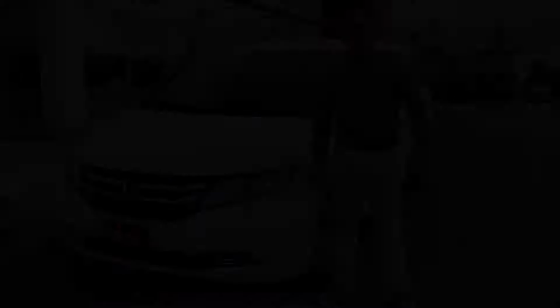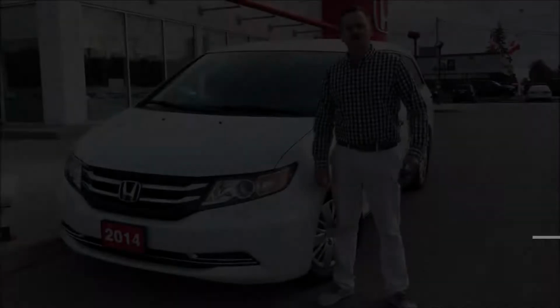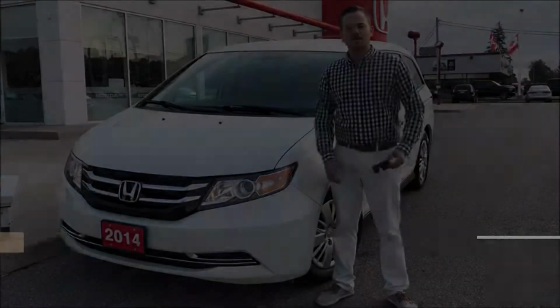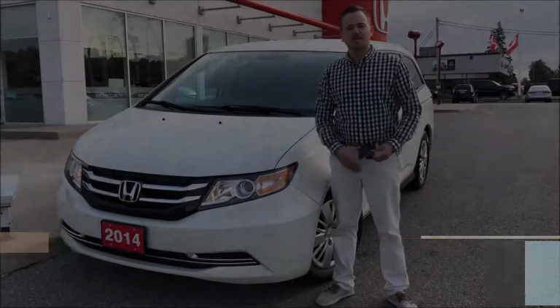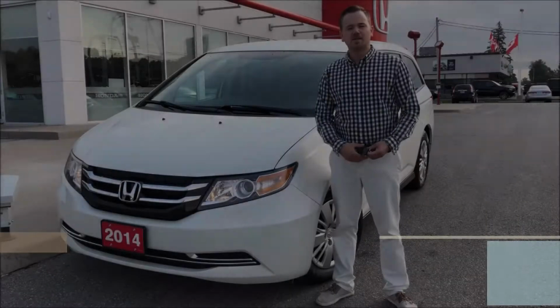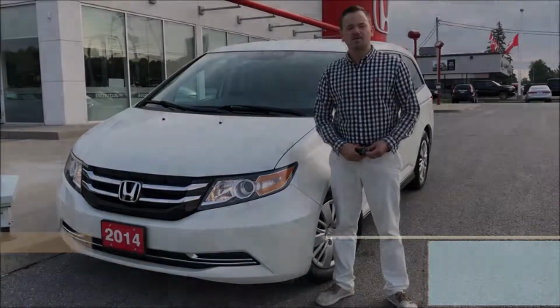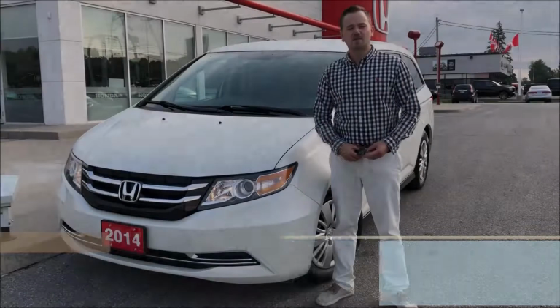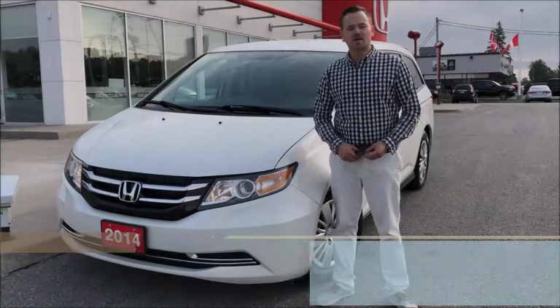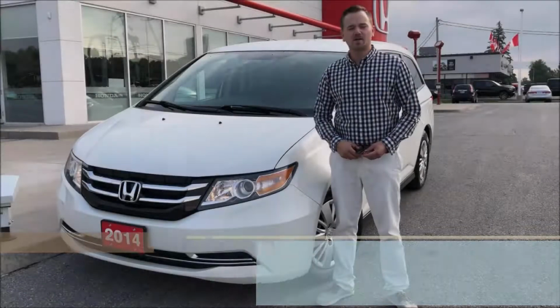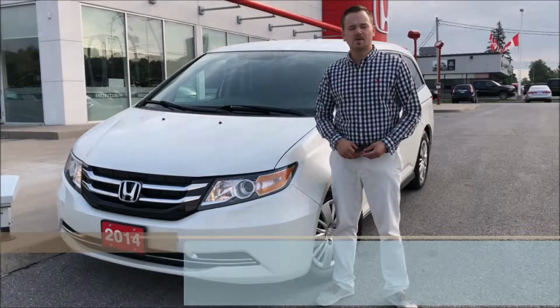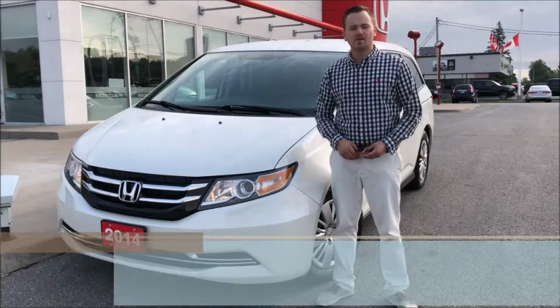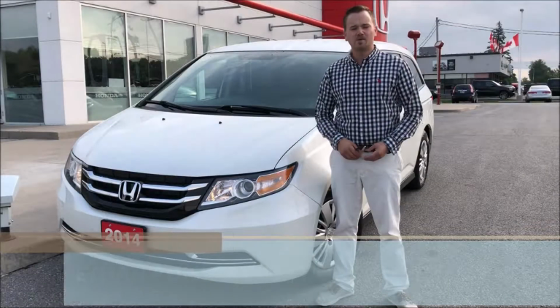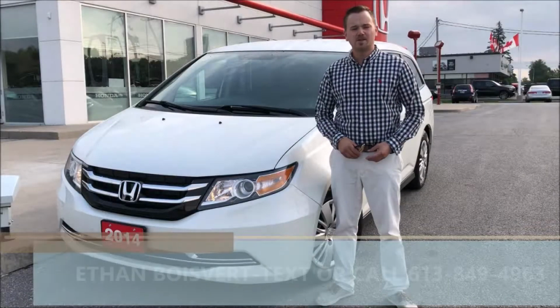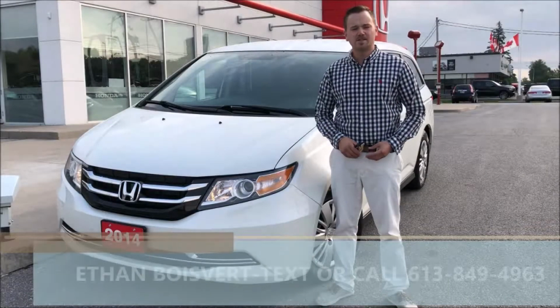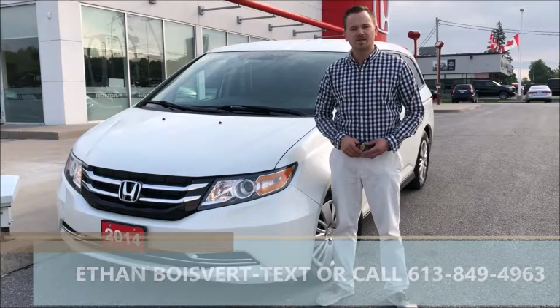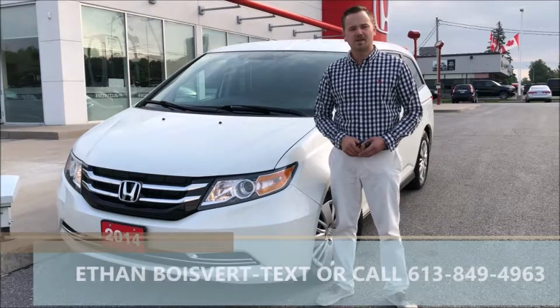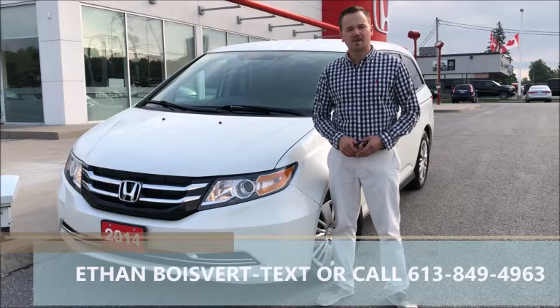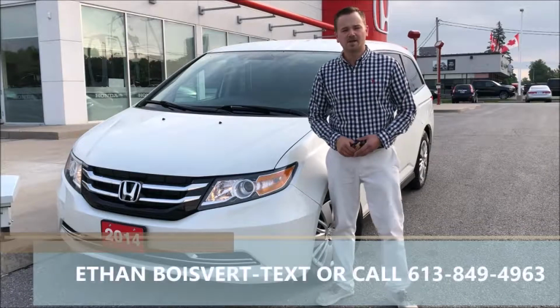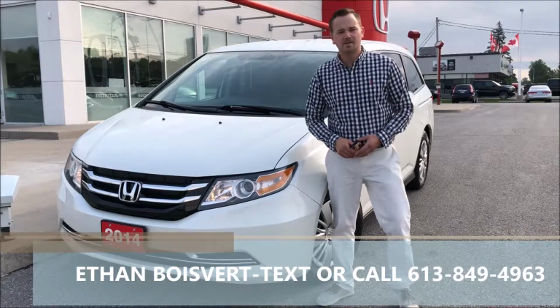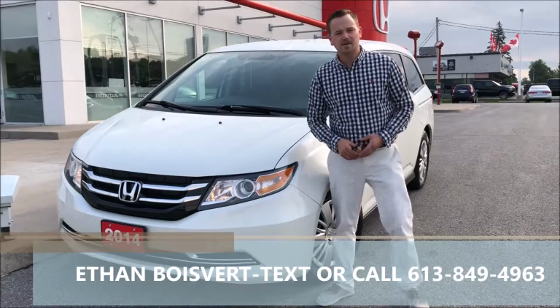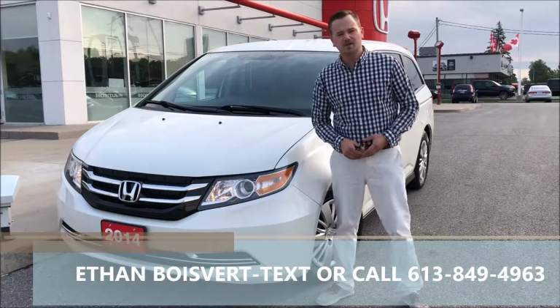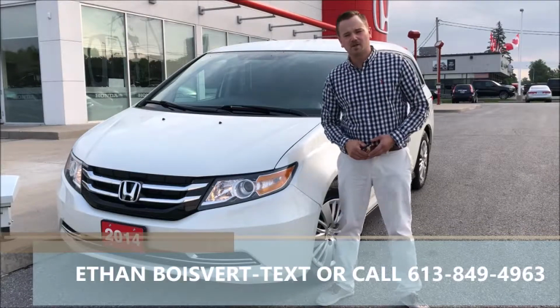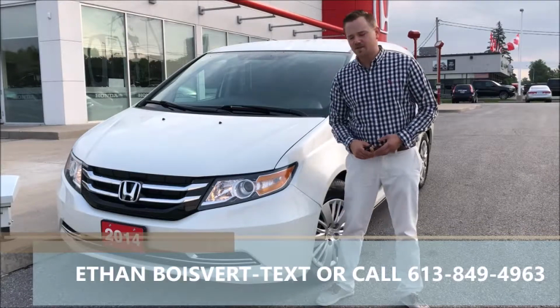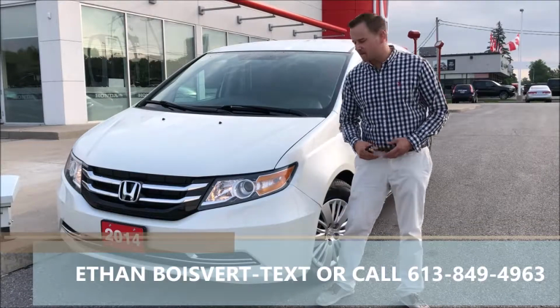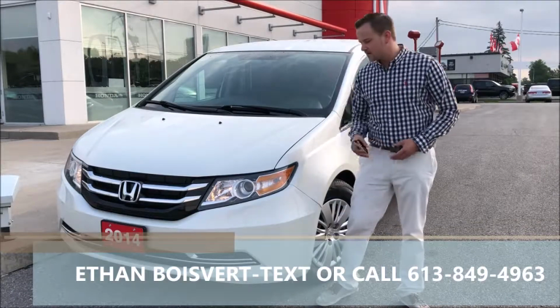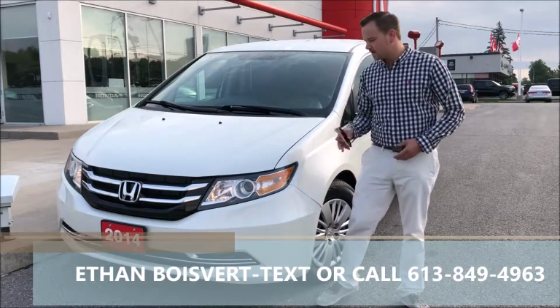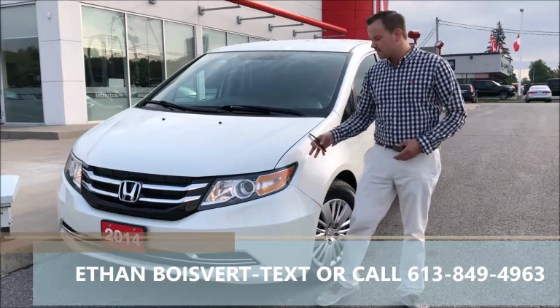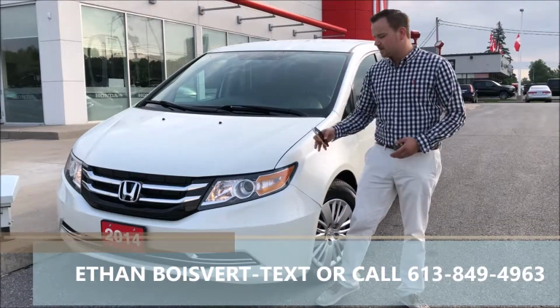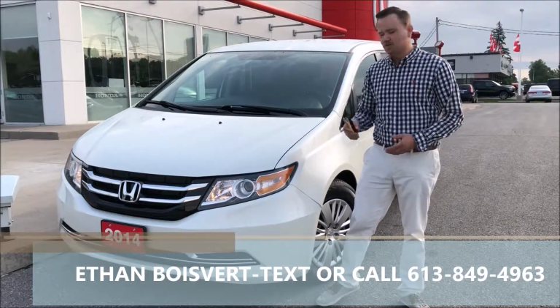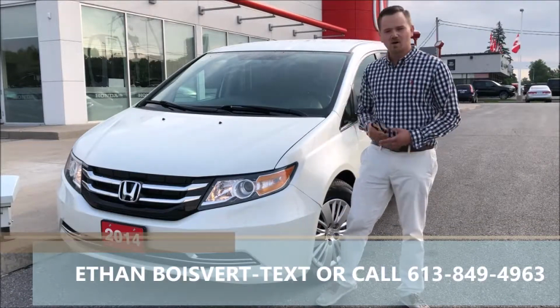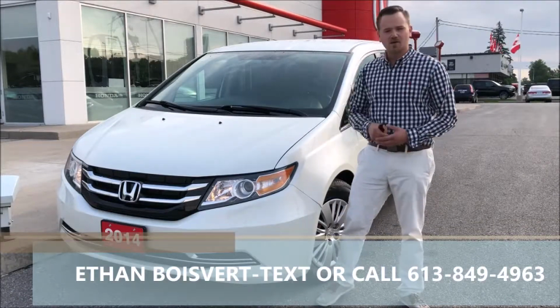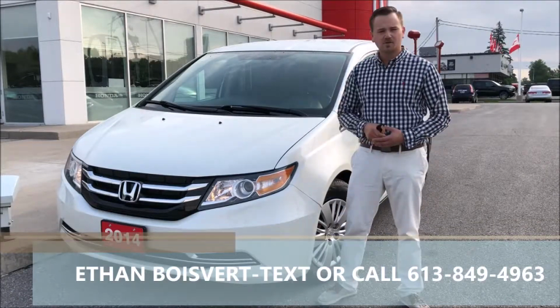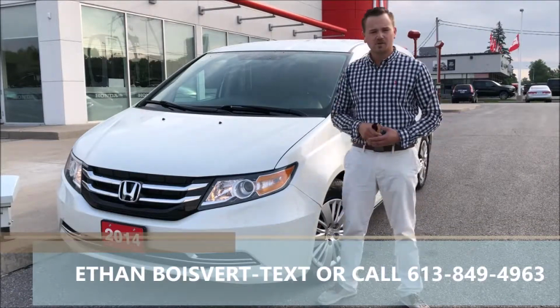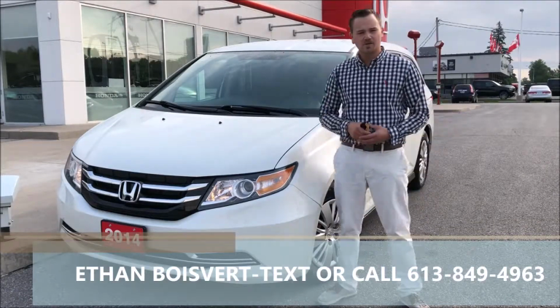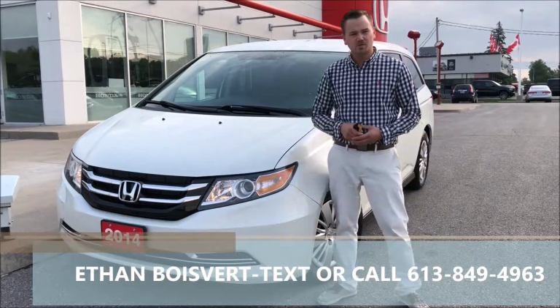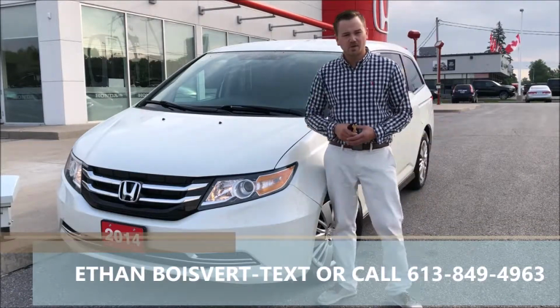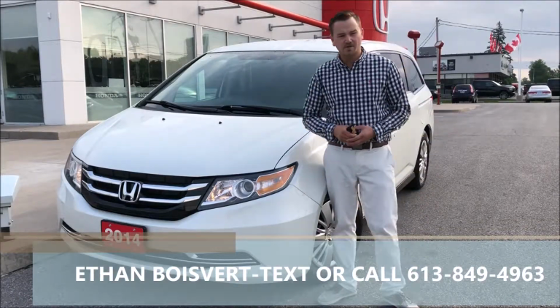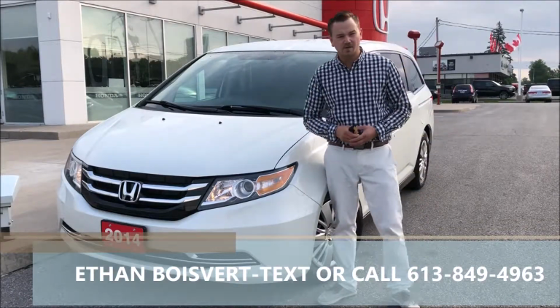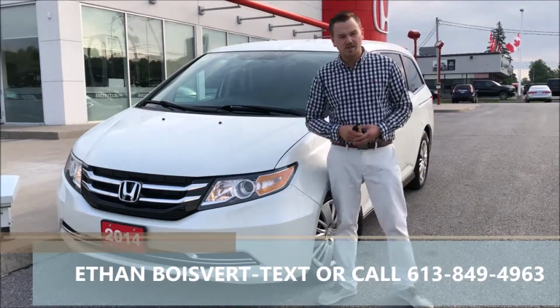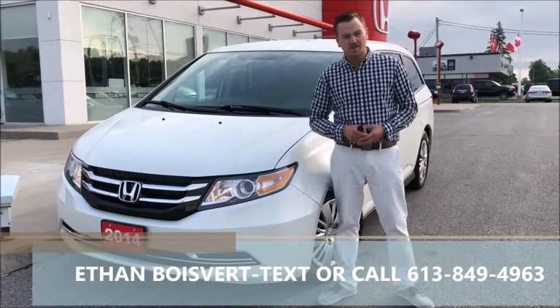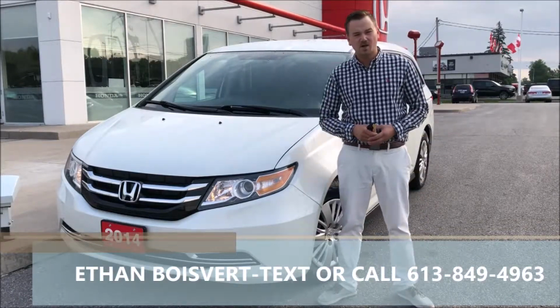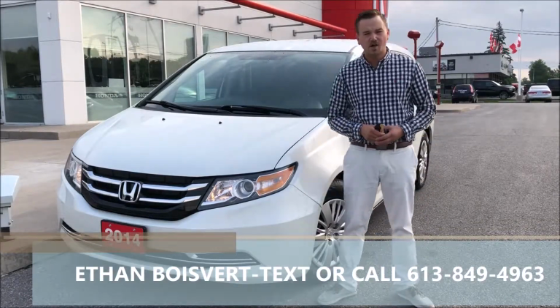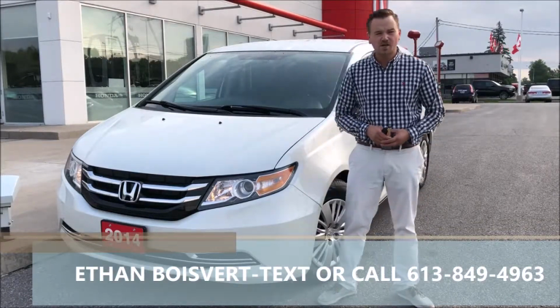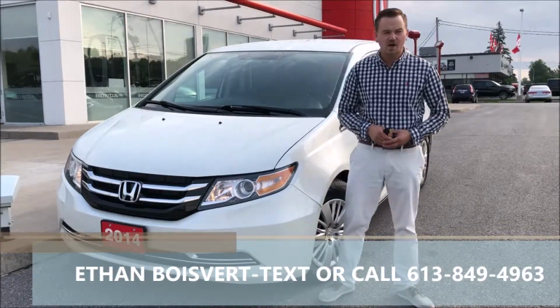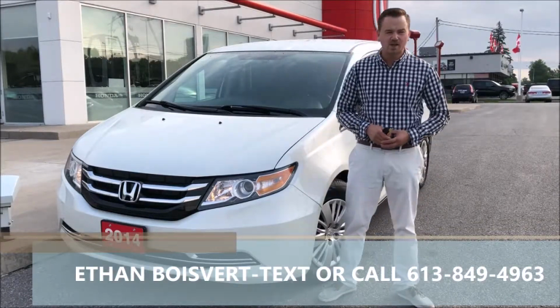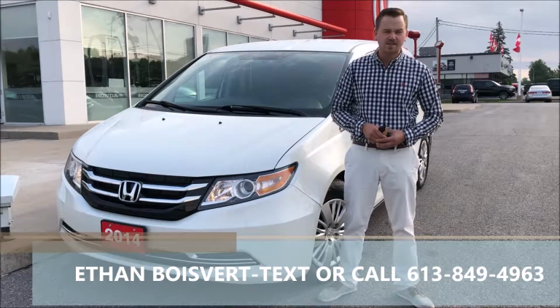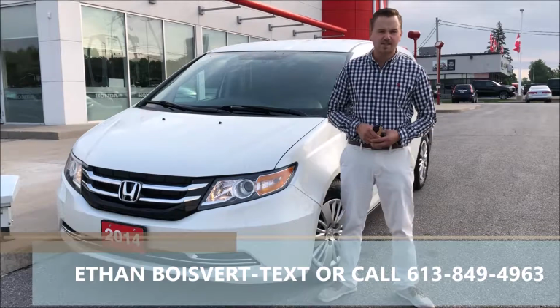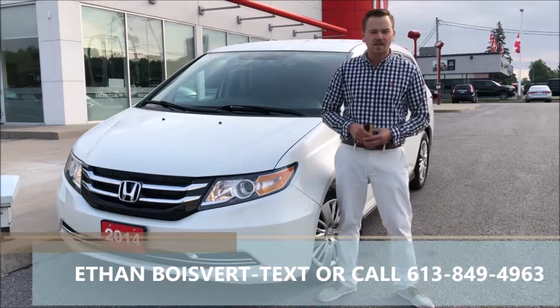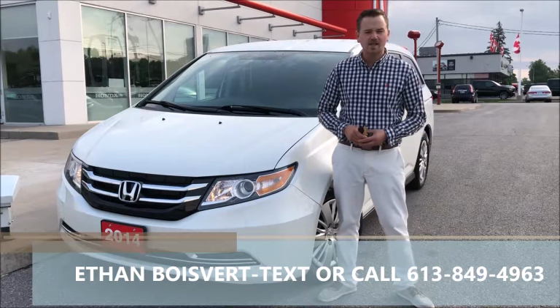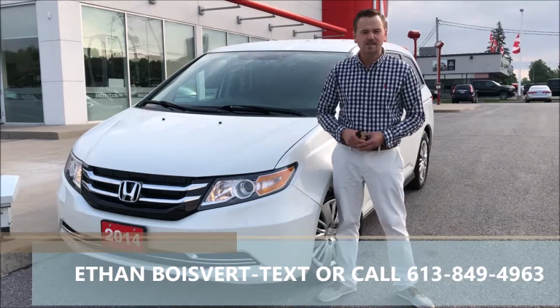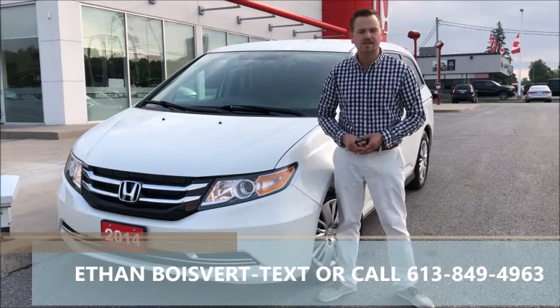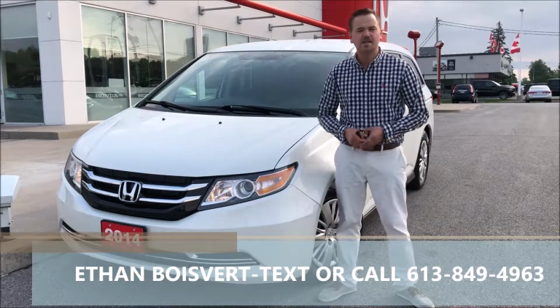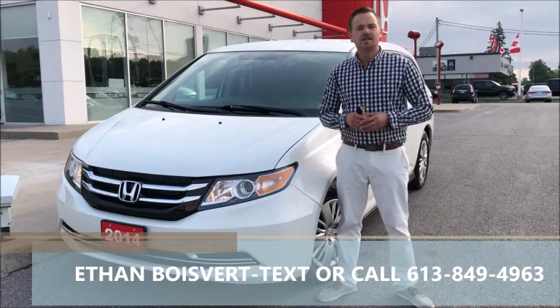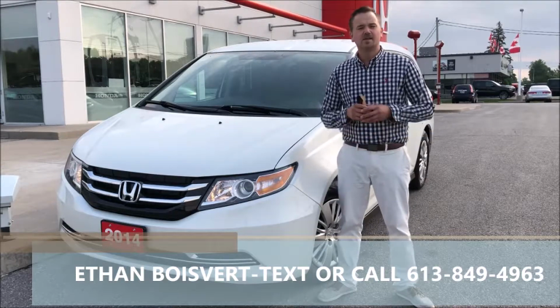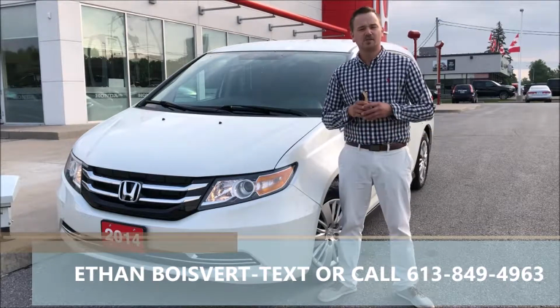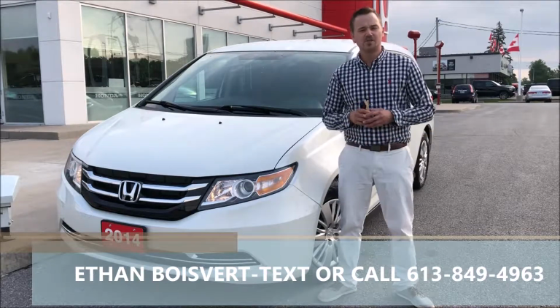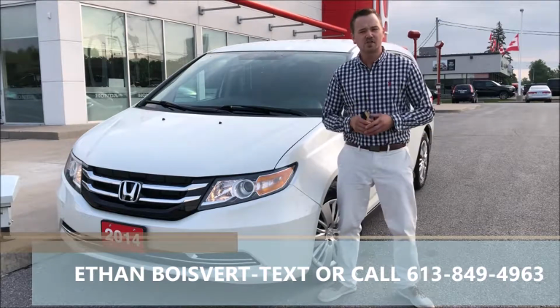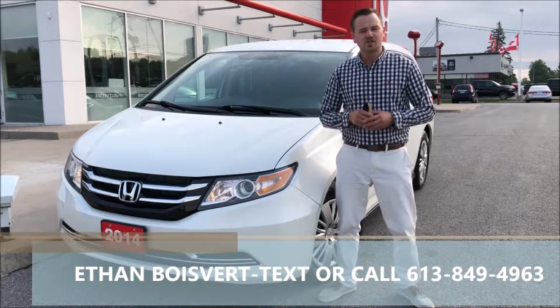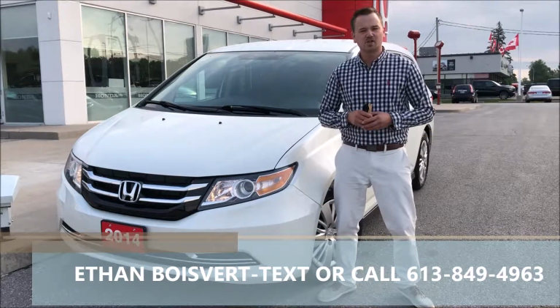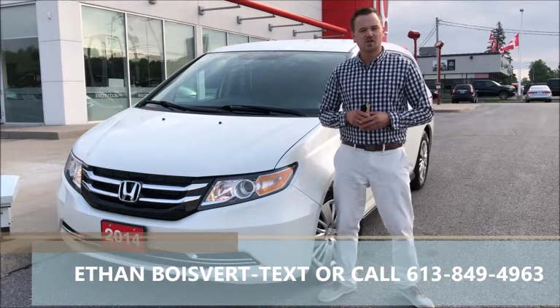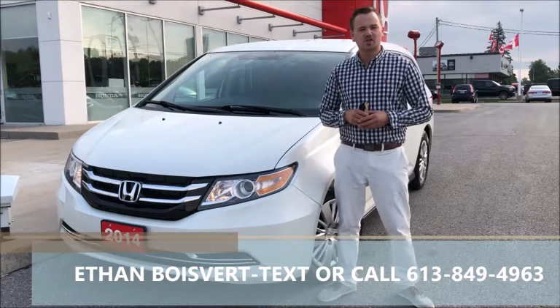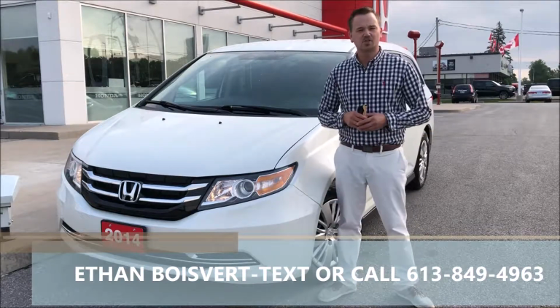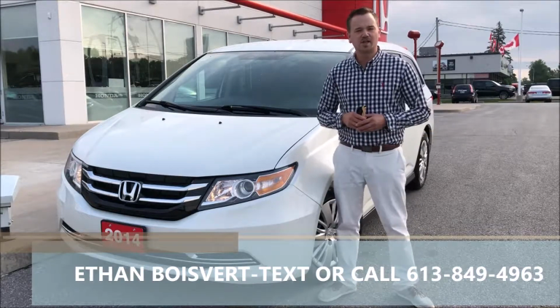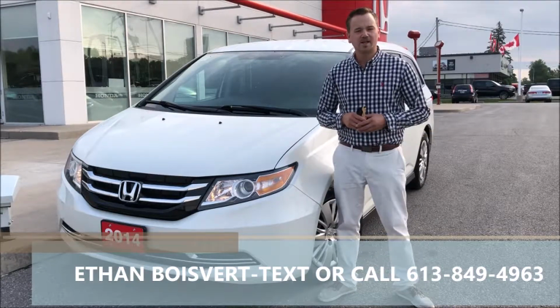Hi there folks, Heatha Boulevard coming to you from West City Honda in Belleville, Ontario. Today I'm going to give you a walkthrough on this 2014 Honda Odyssey LX that we just took on trade.